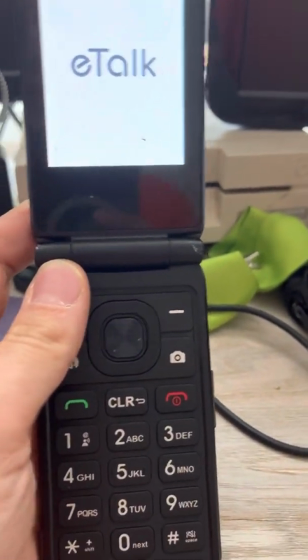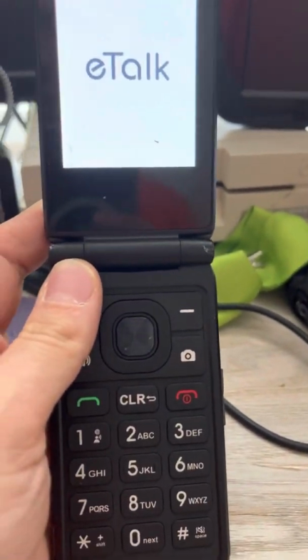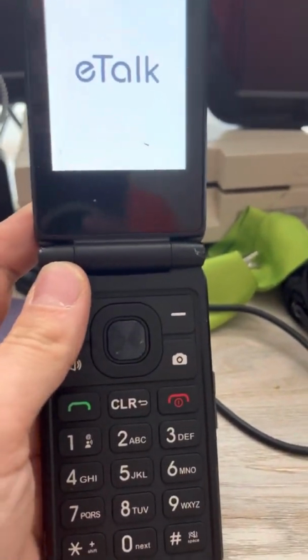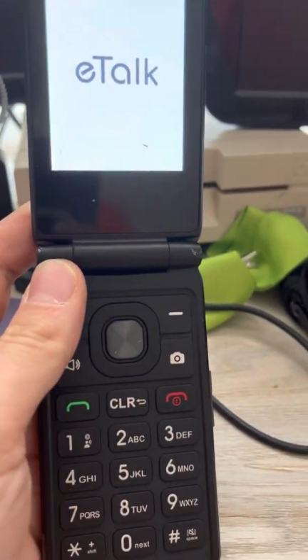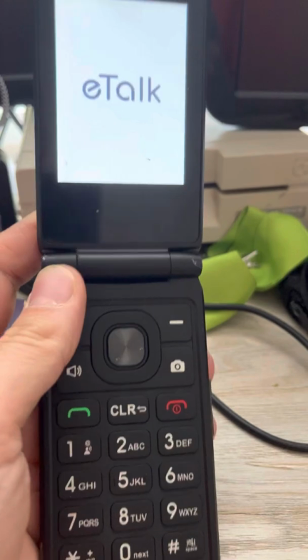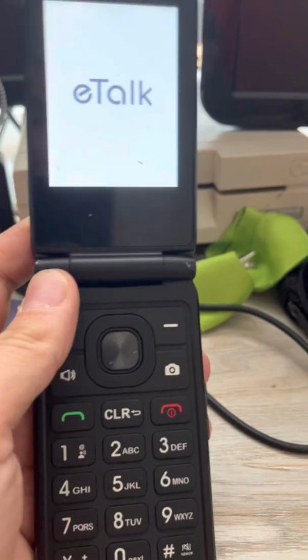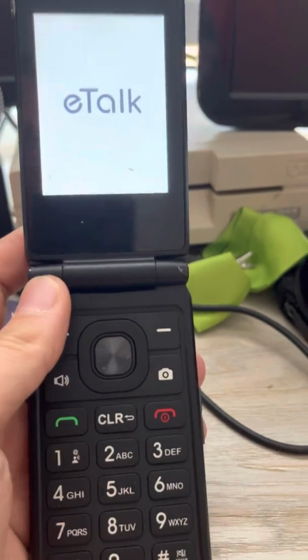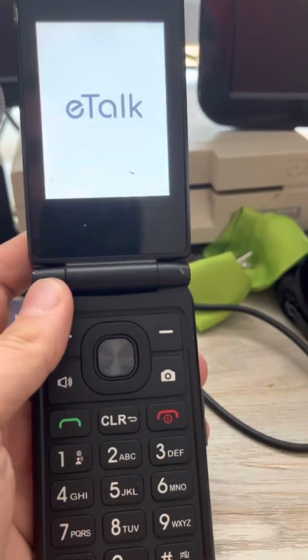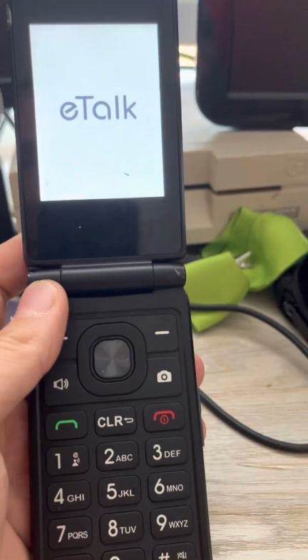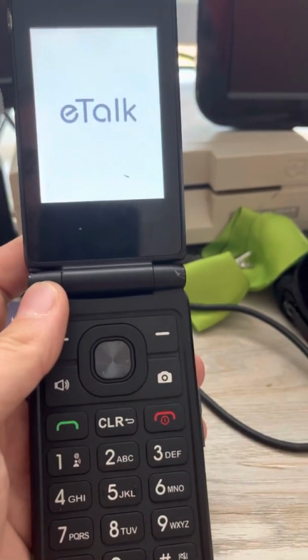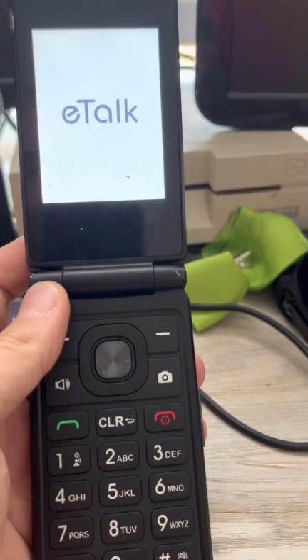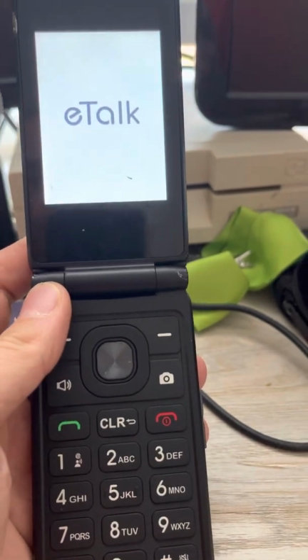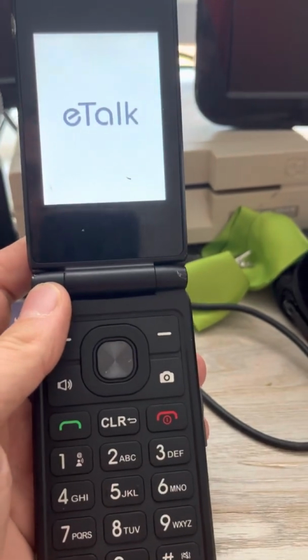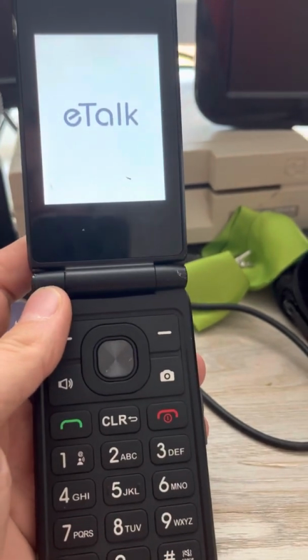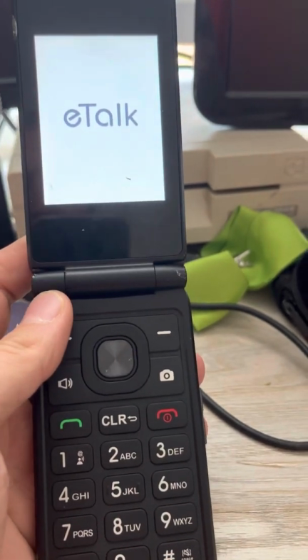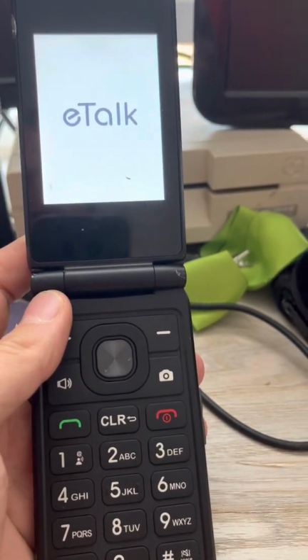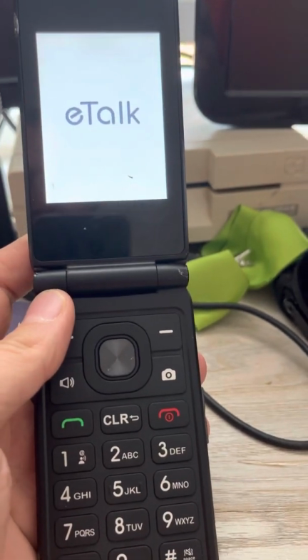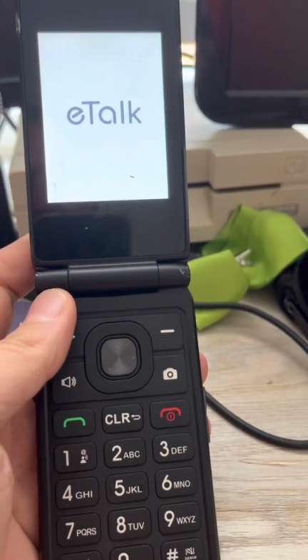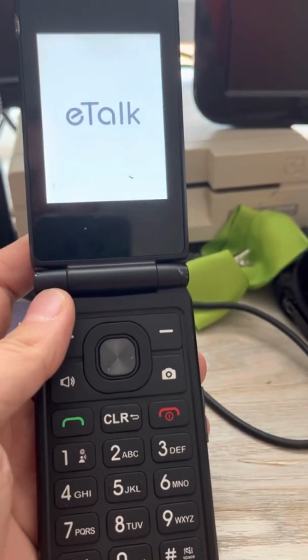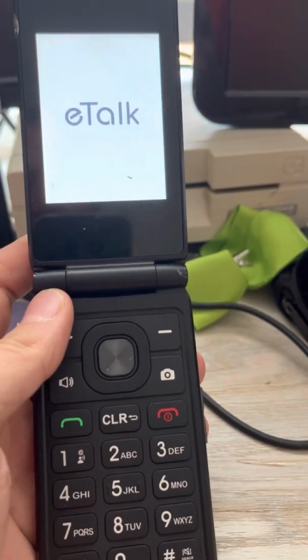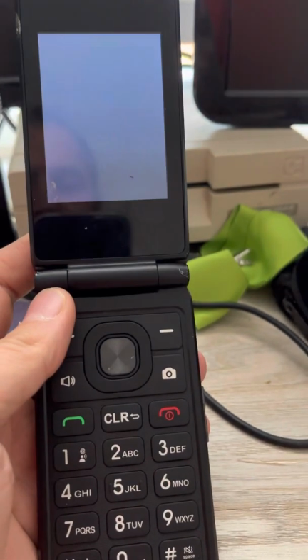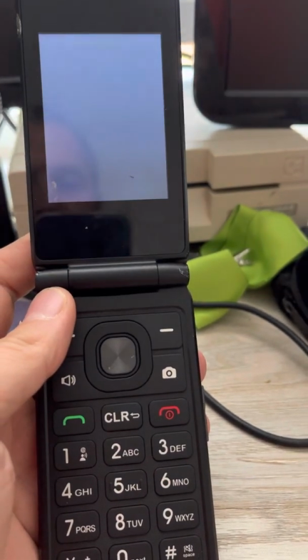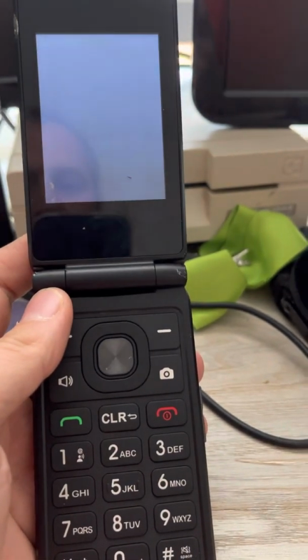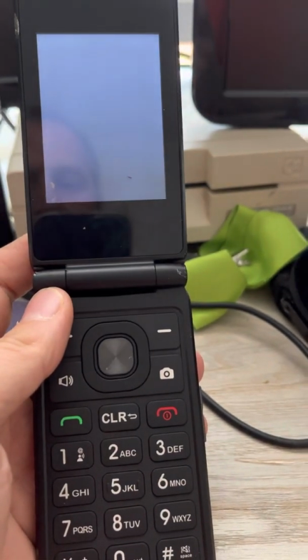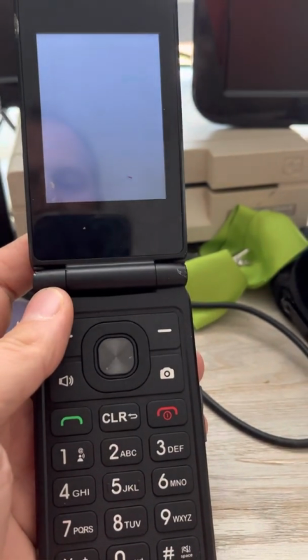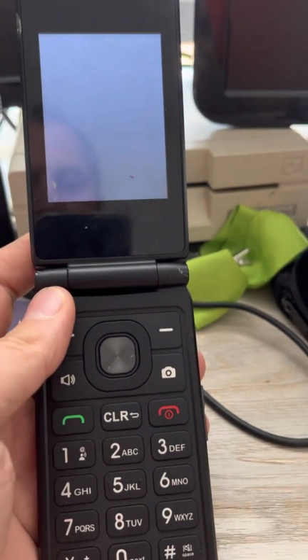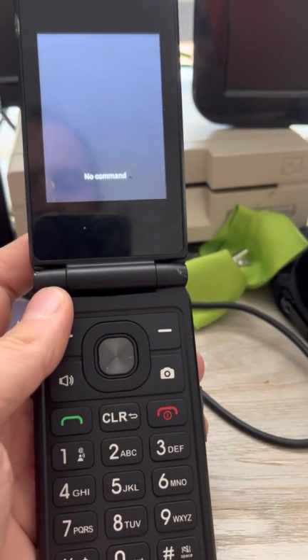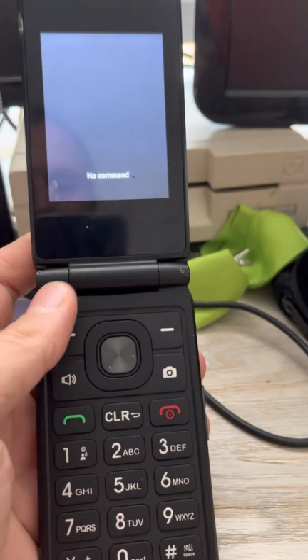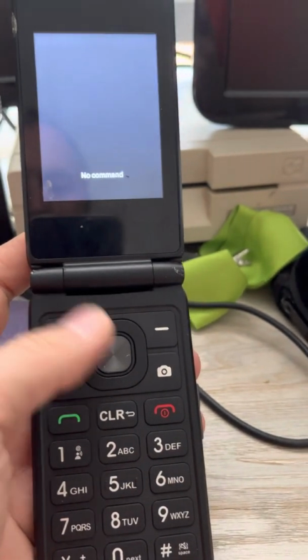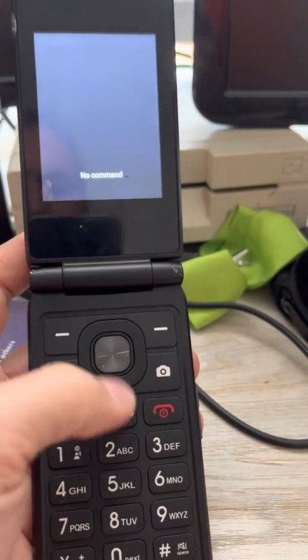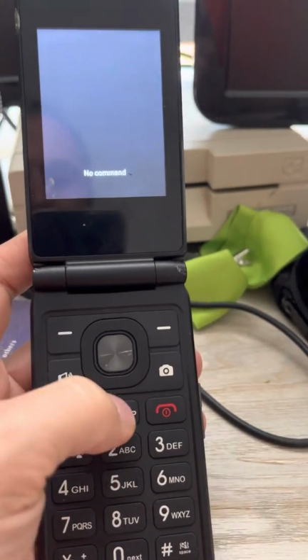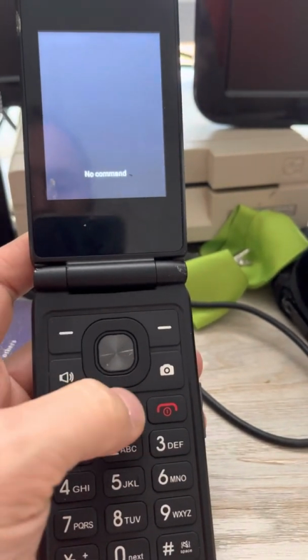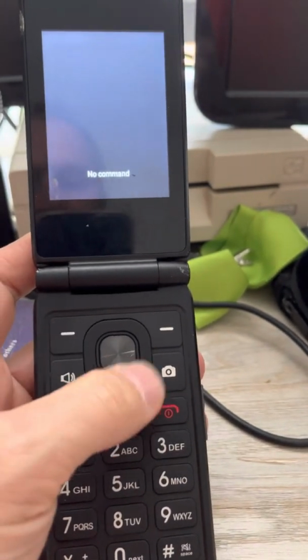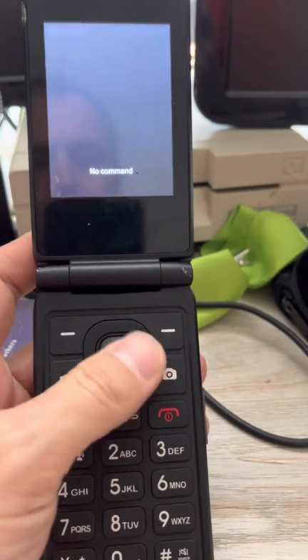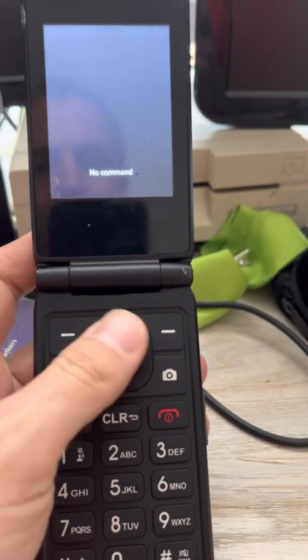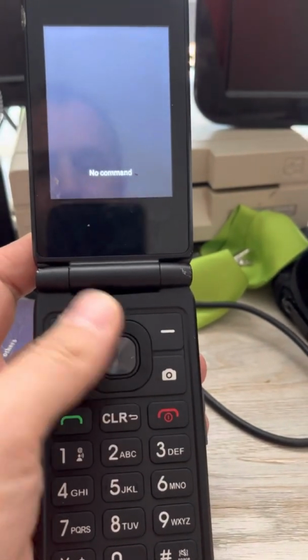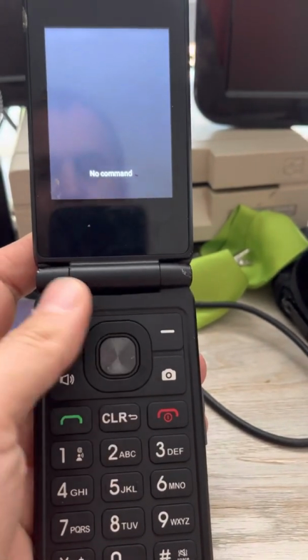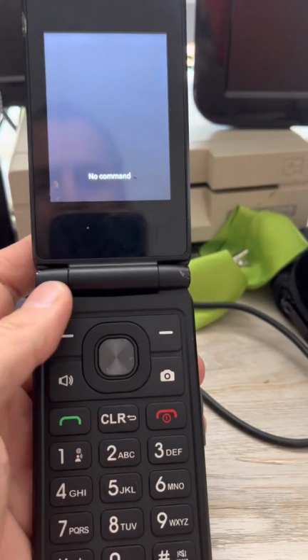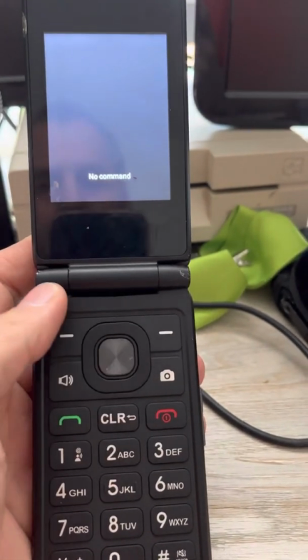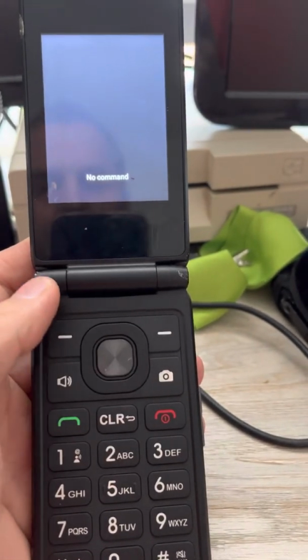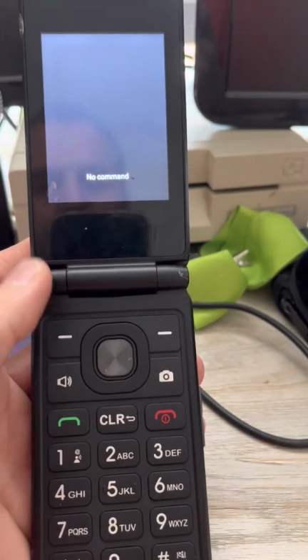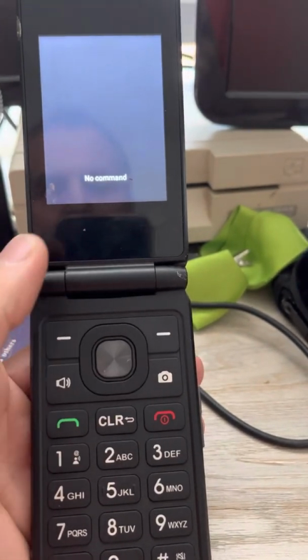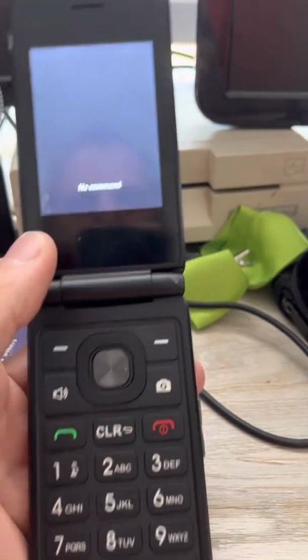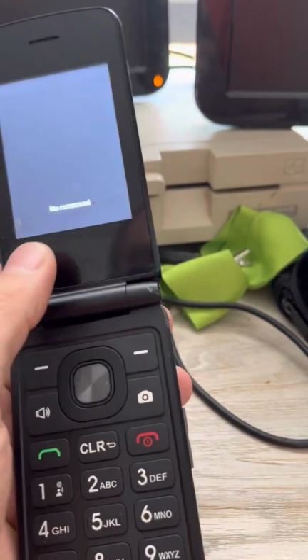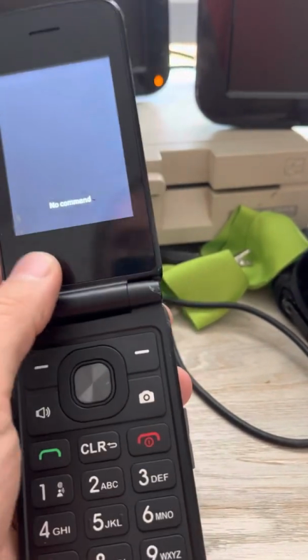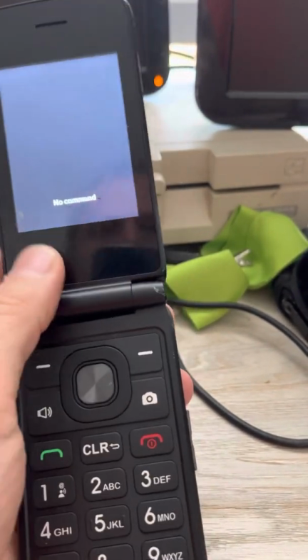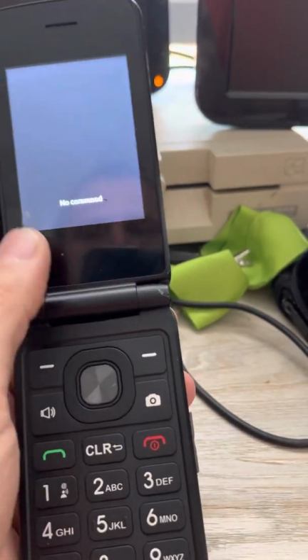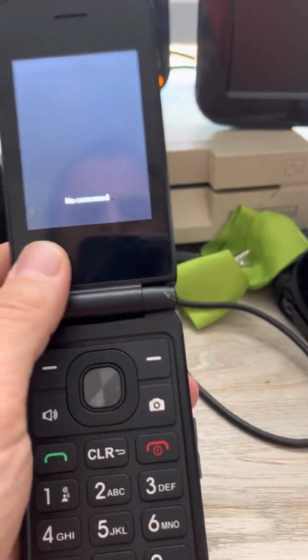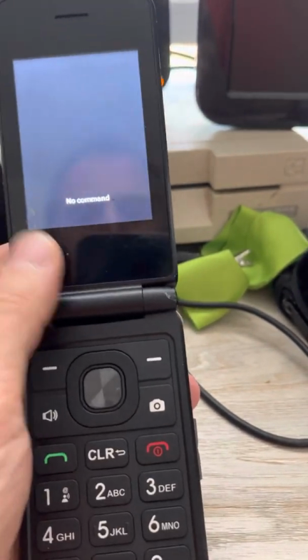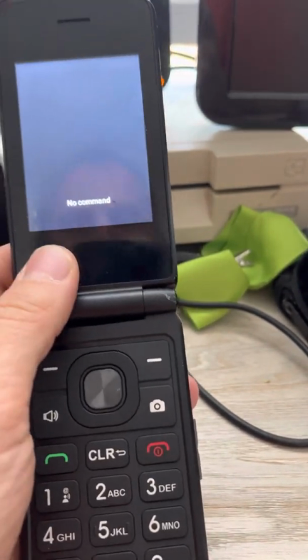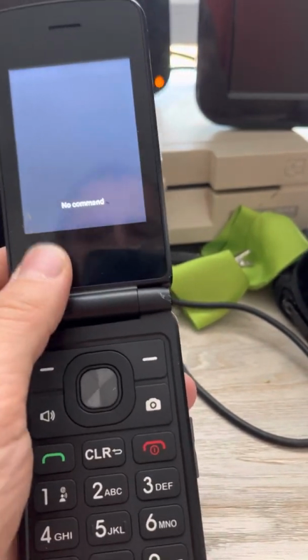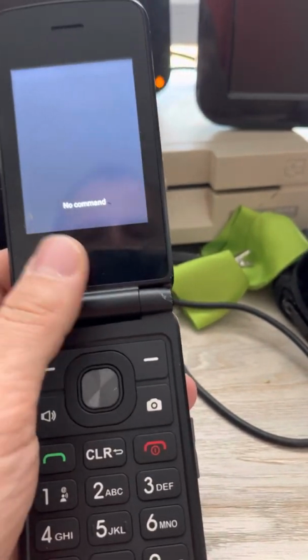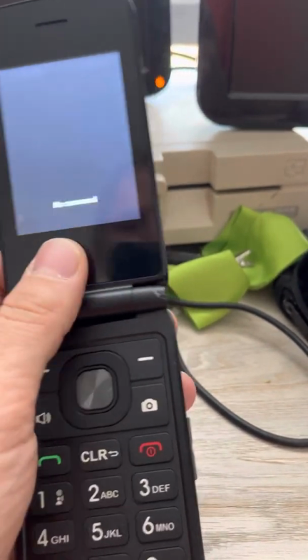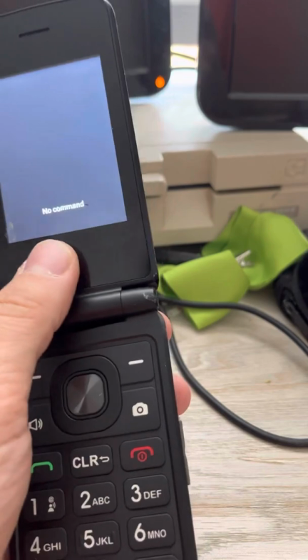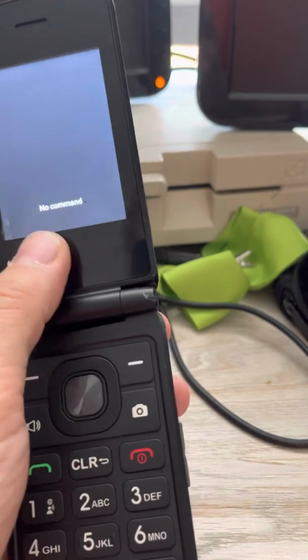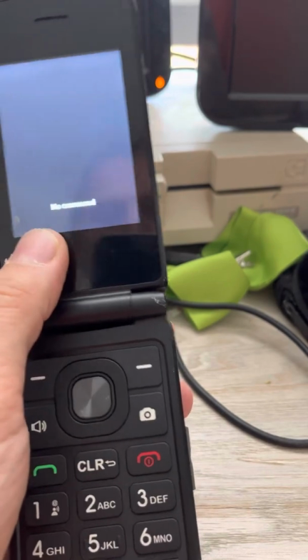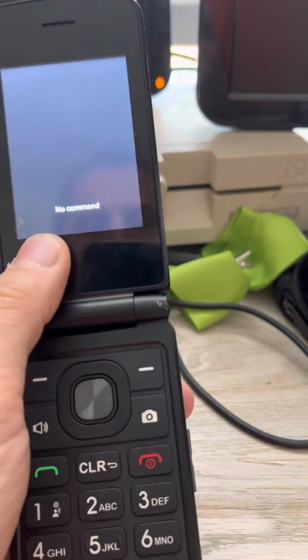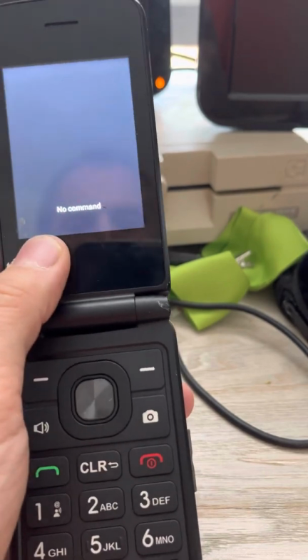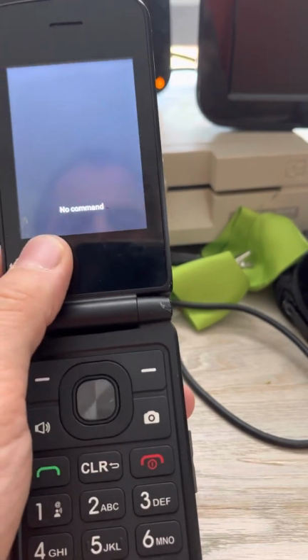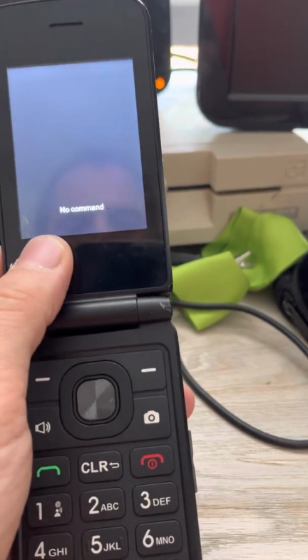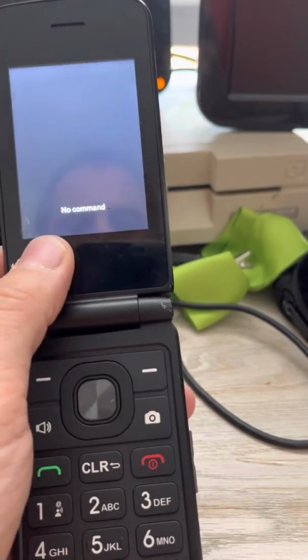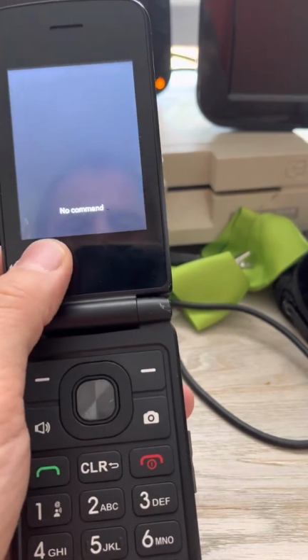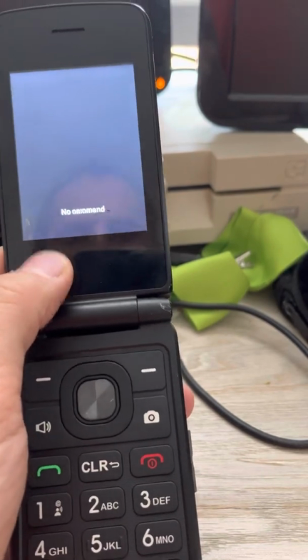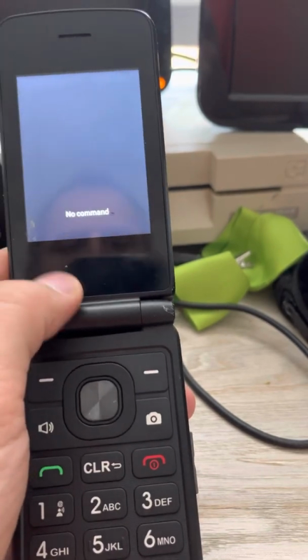If you get to a different type of menu, it's not a big deal. You can start that process over again, but you want to get to this menu that says no command.